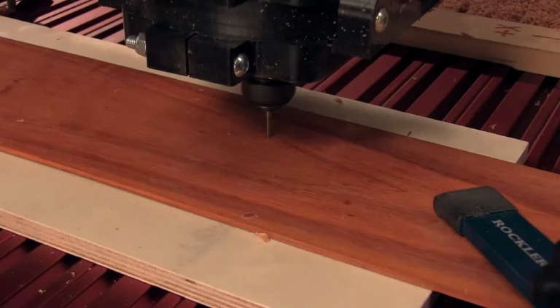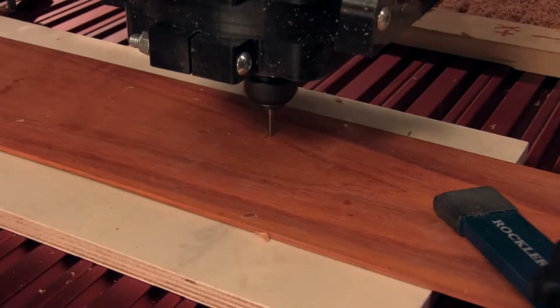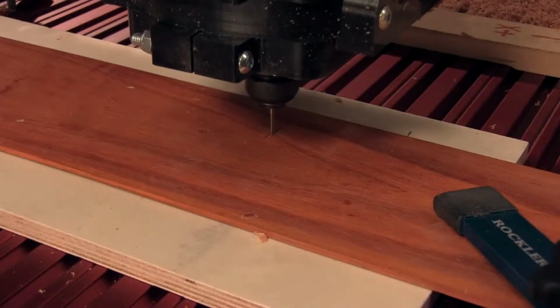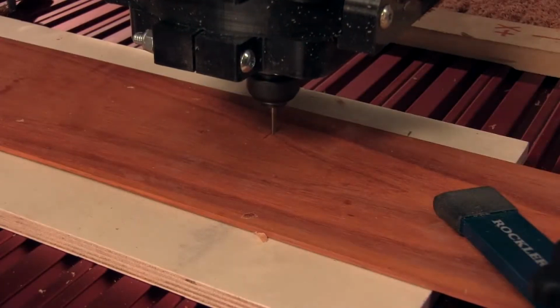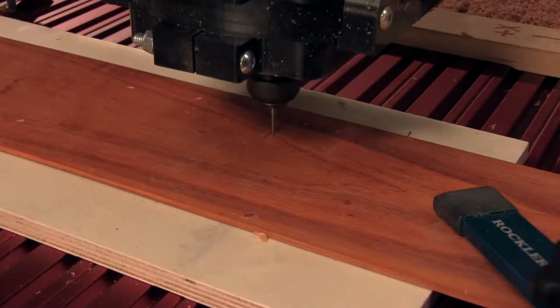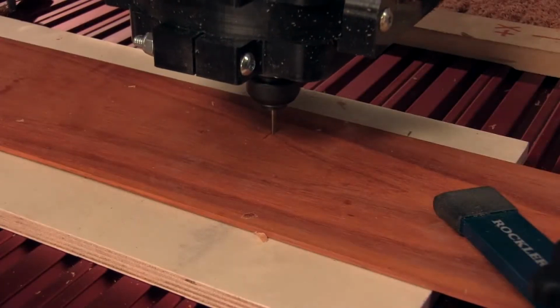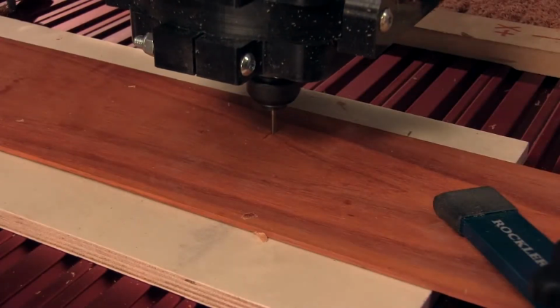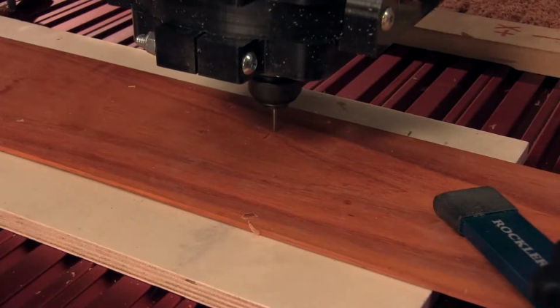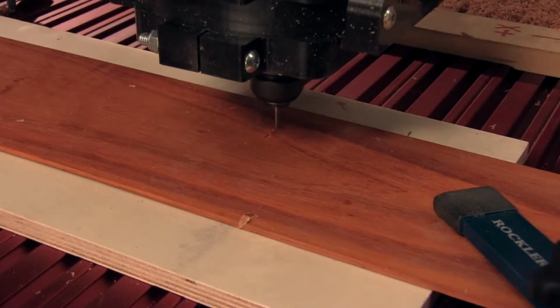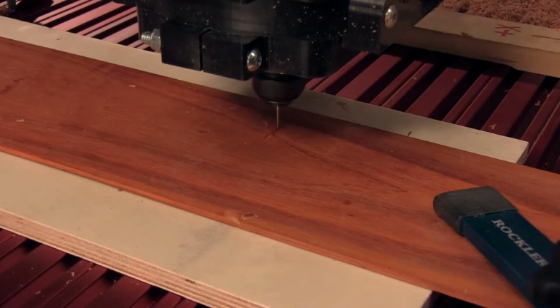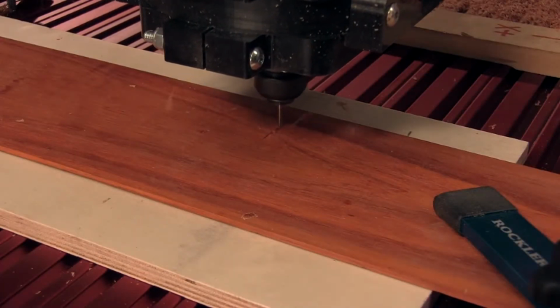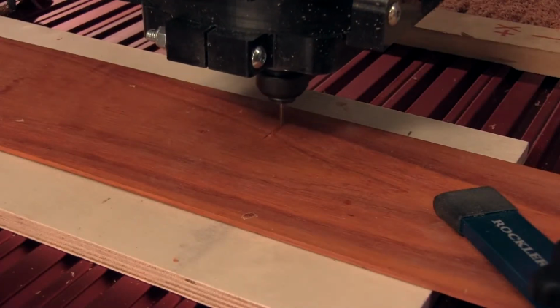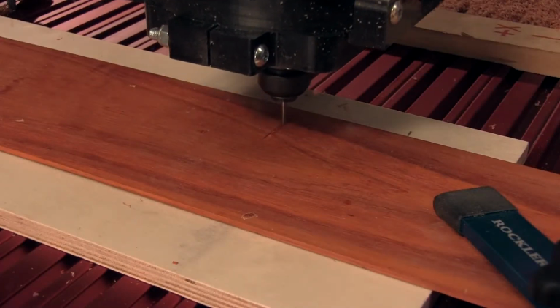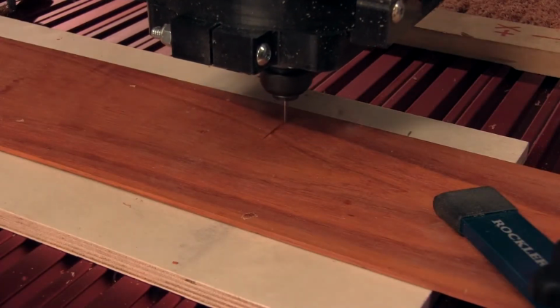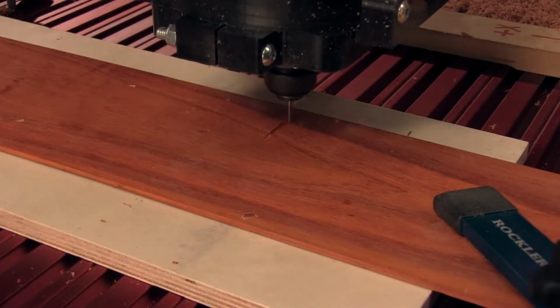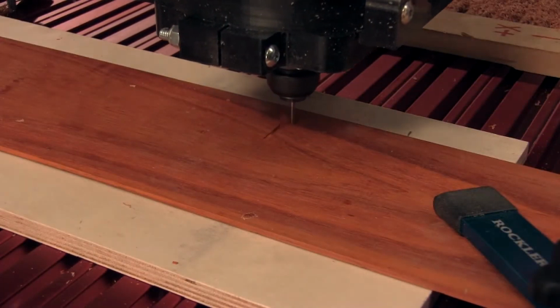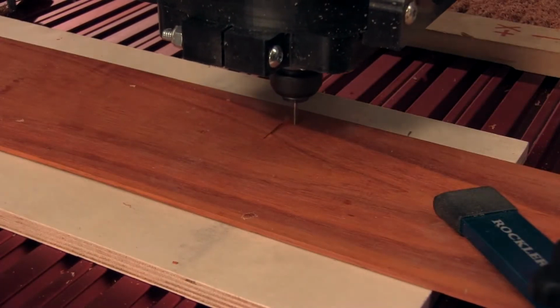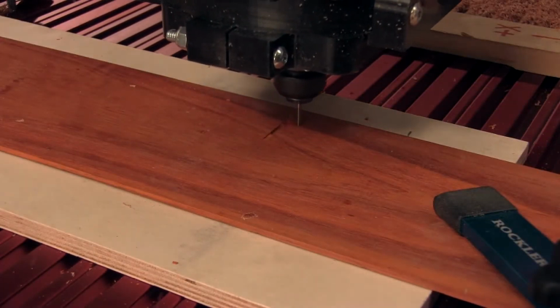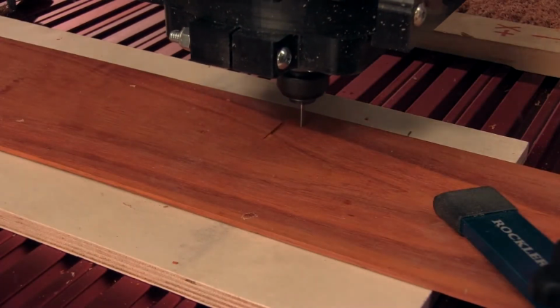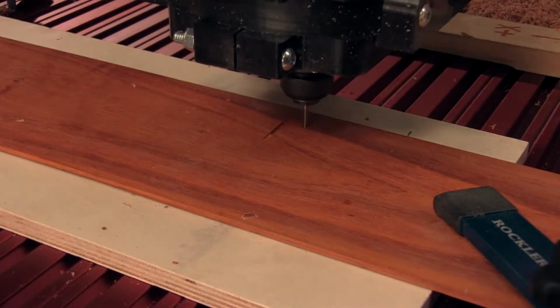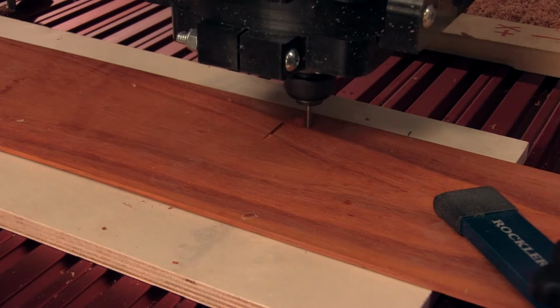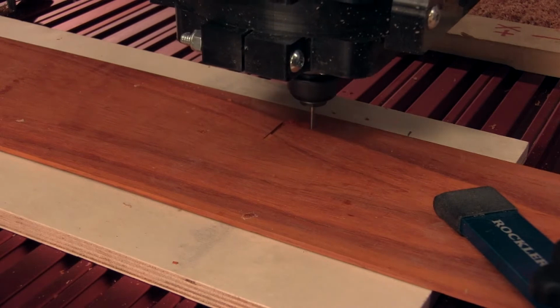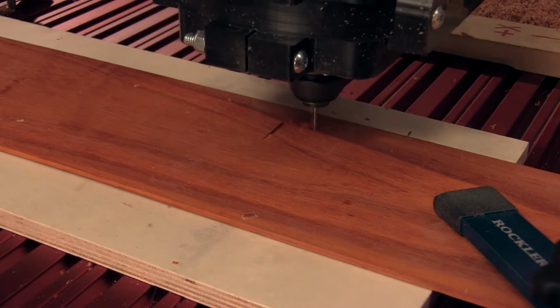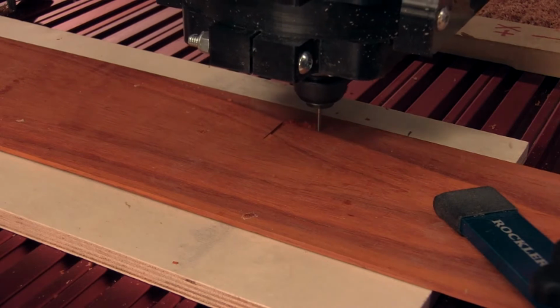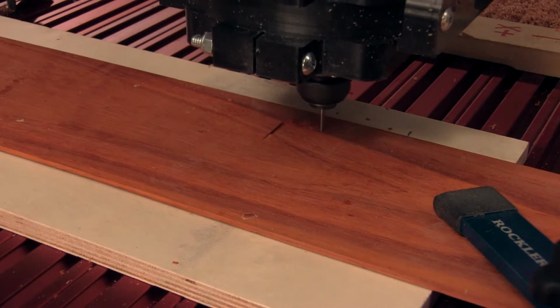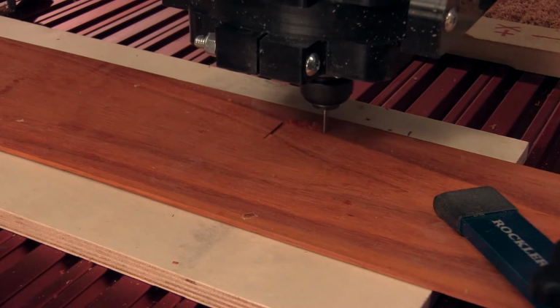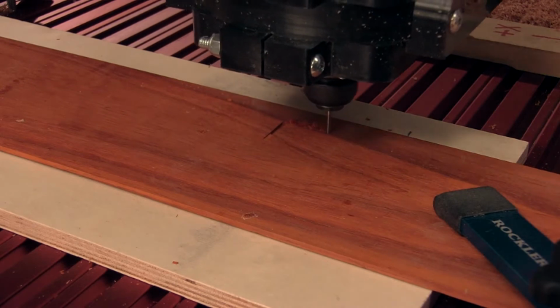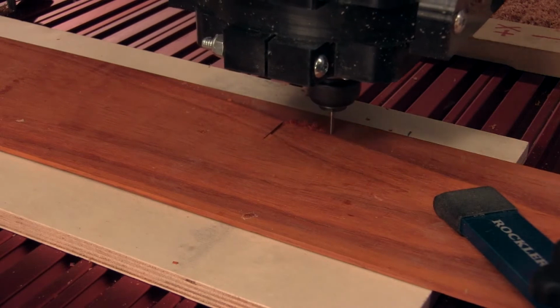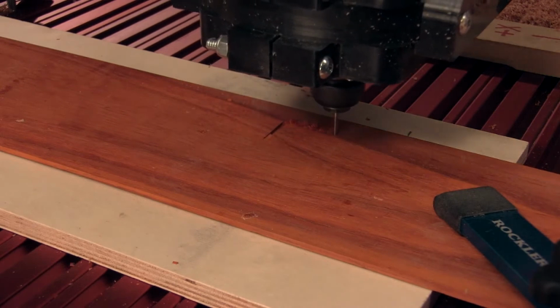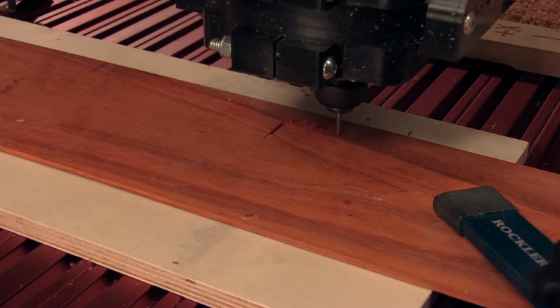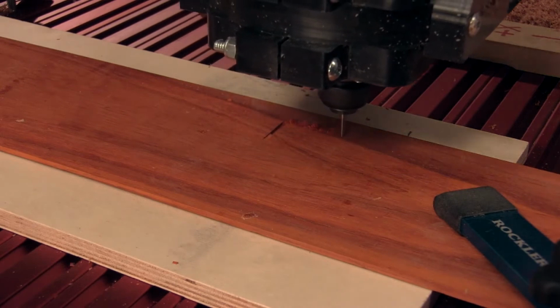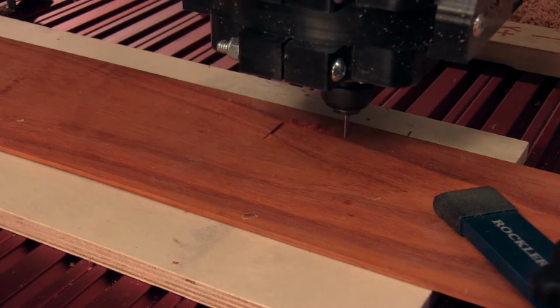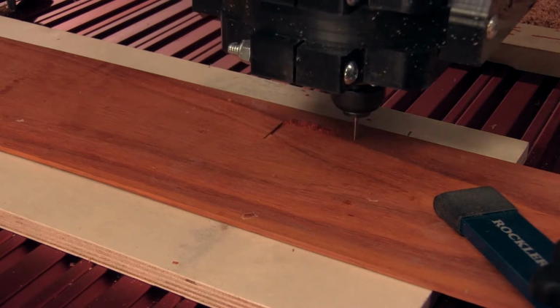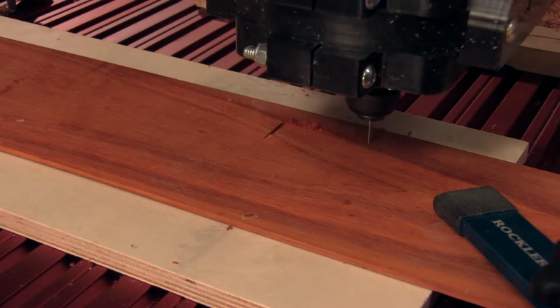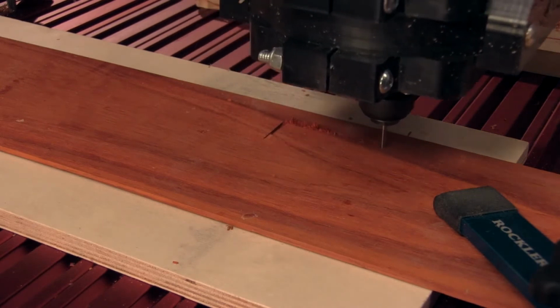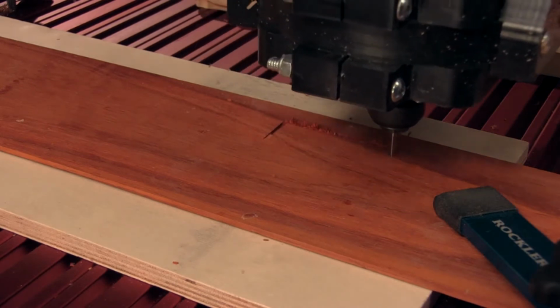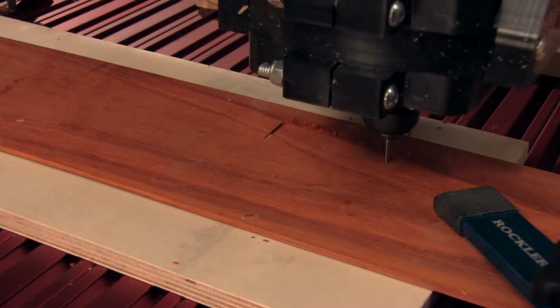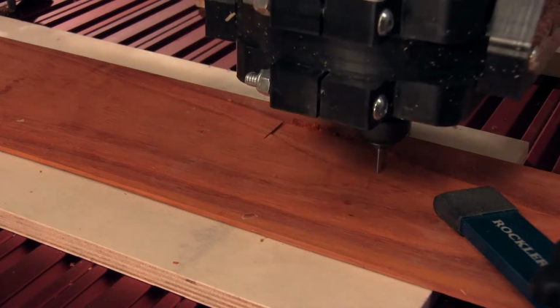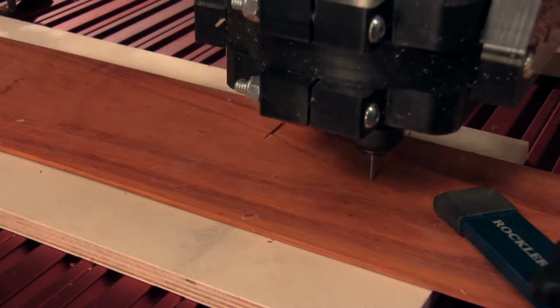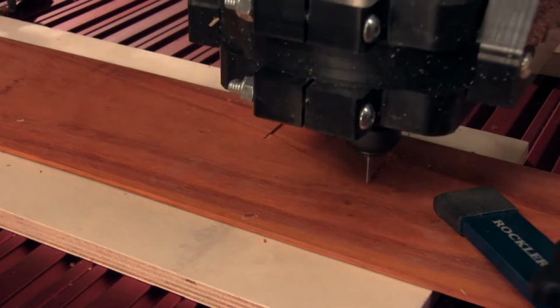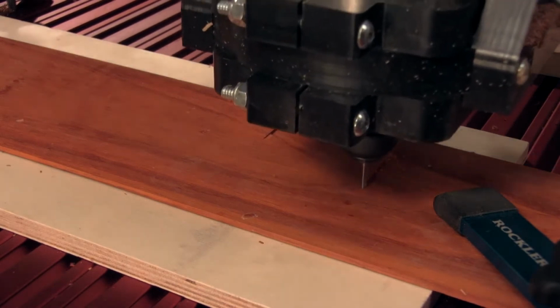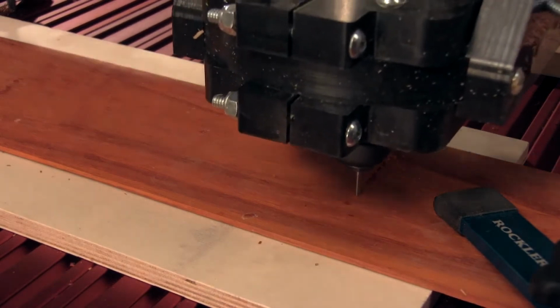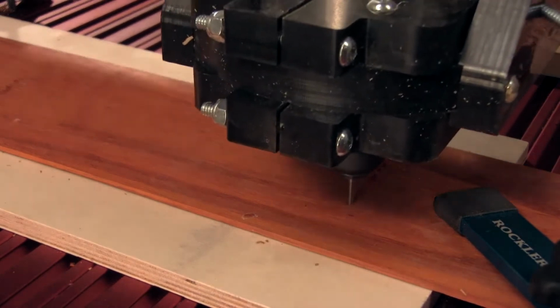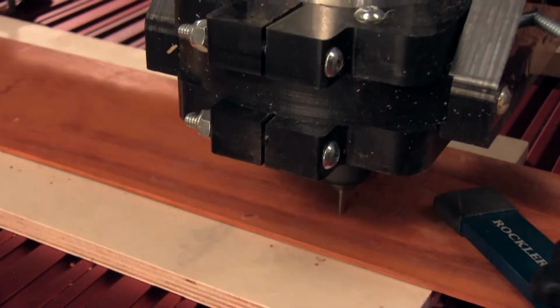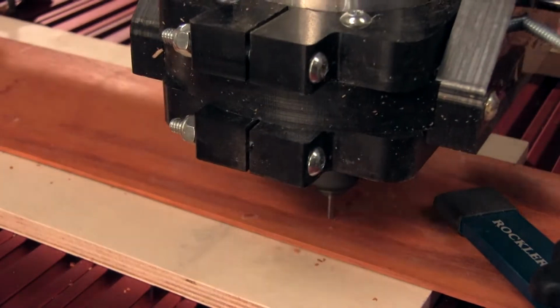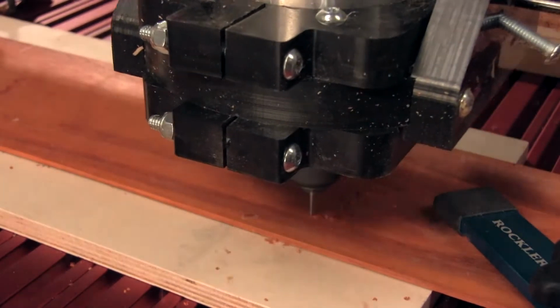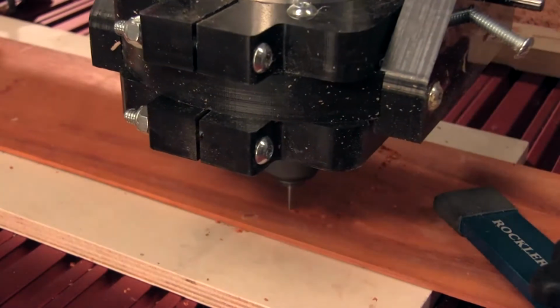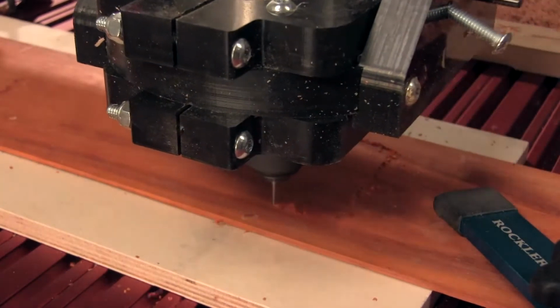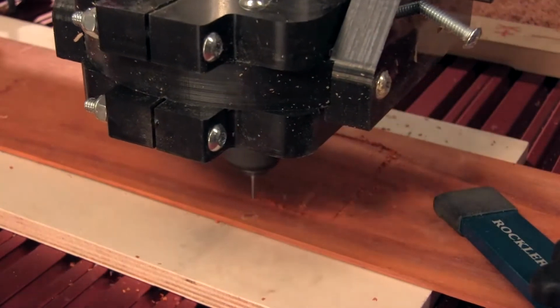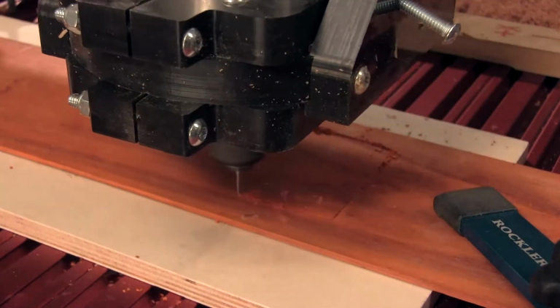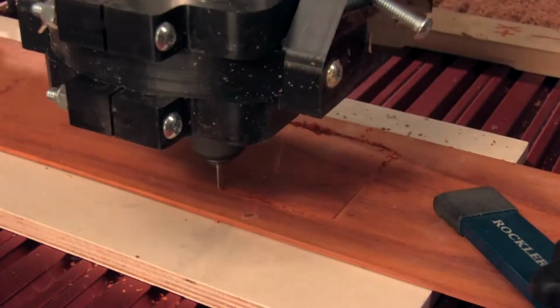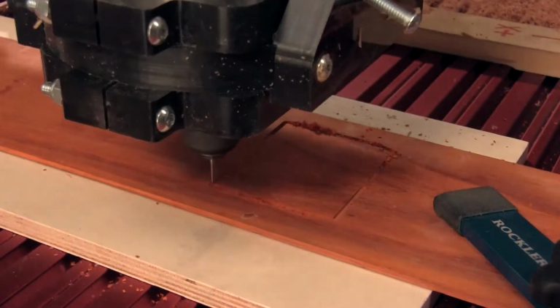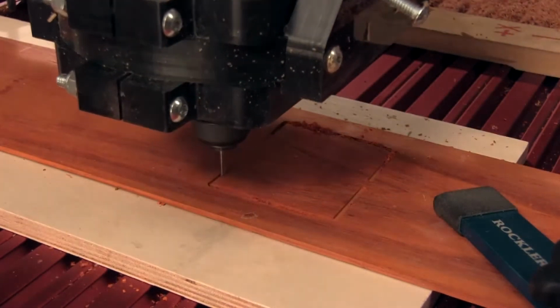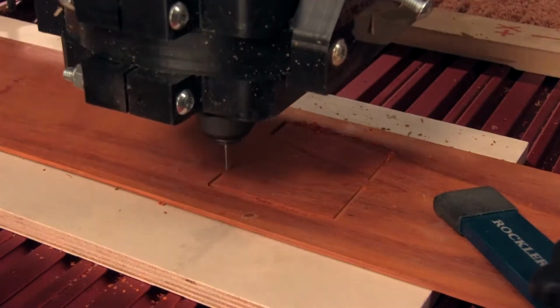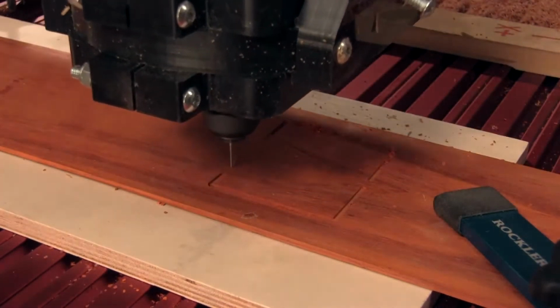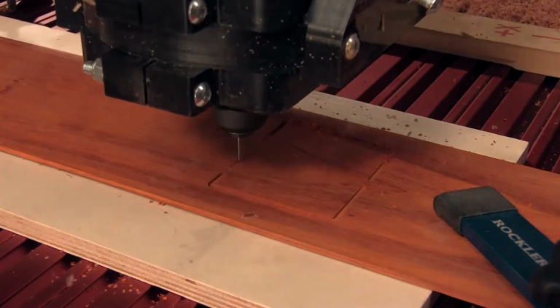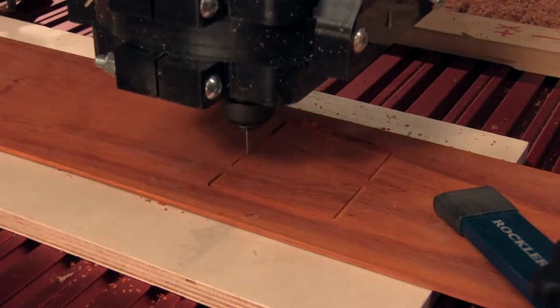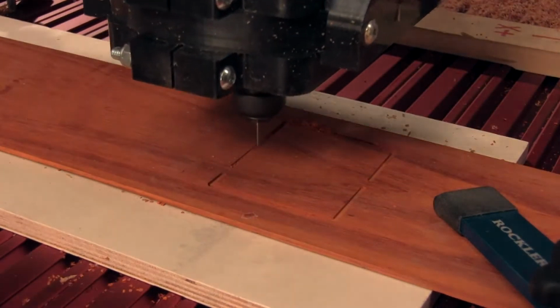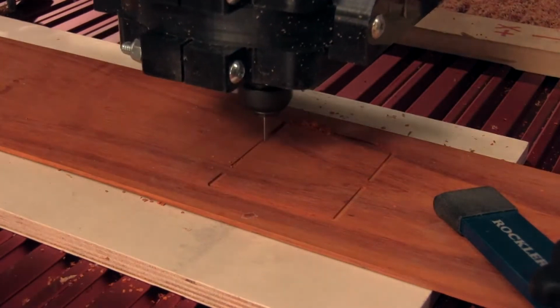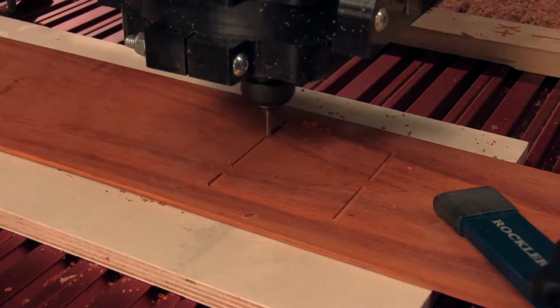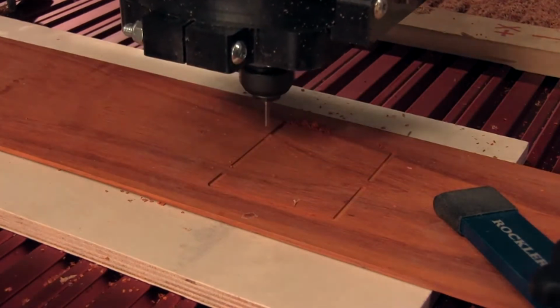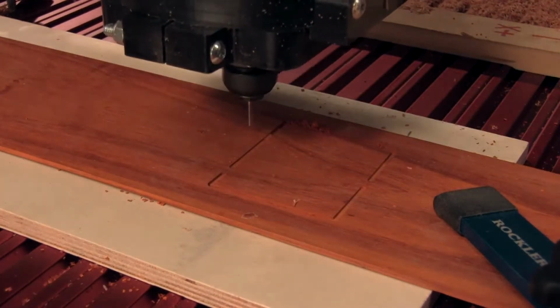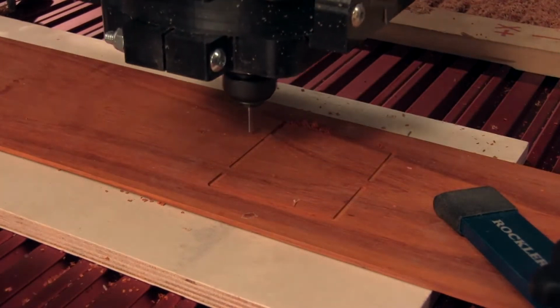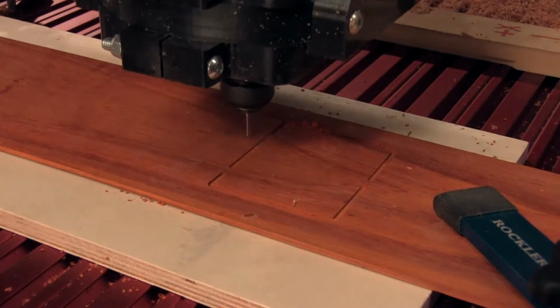Secure a backer board and hold the material in place with some clamps. Then fire up the machine for your last two cuts.